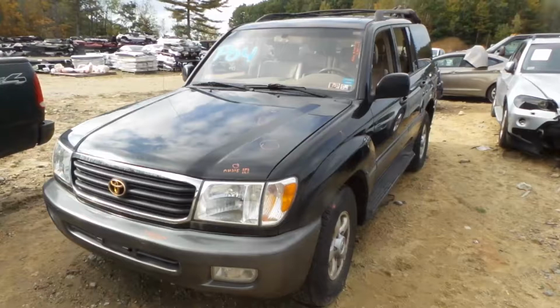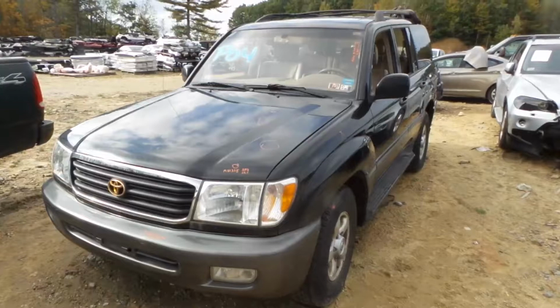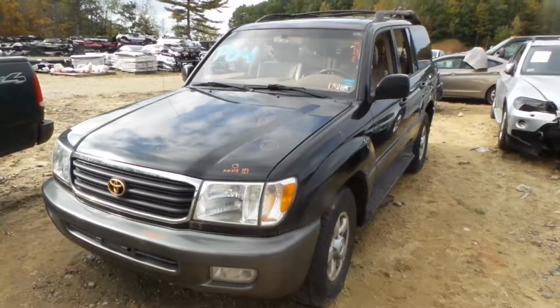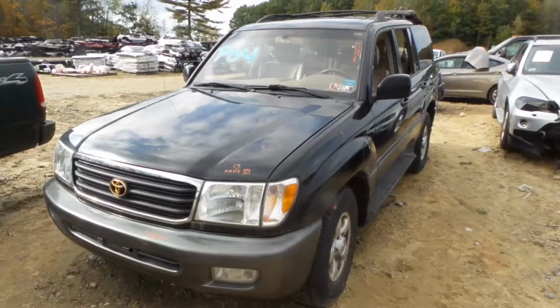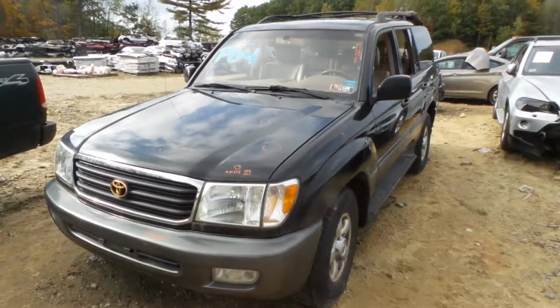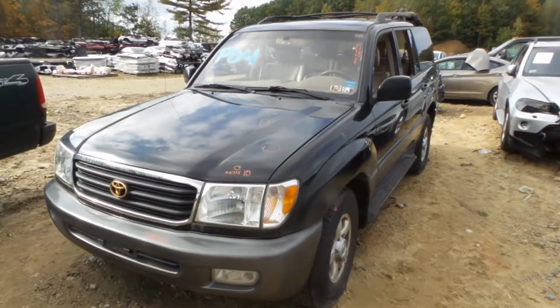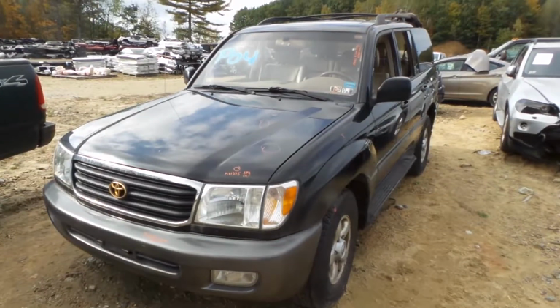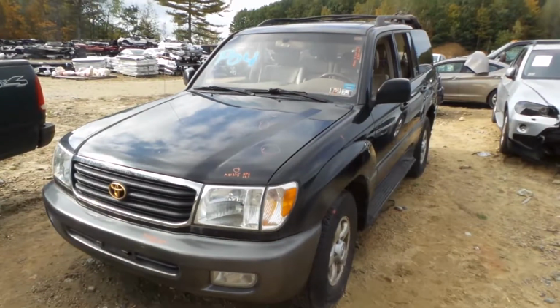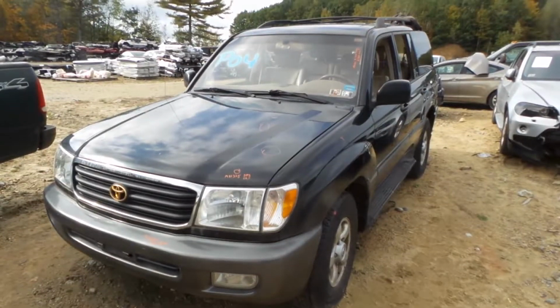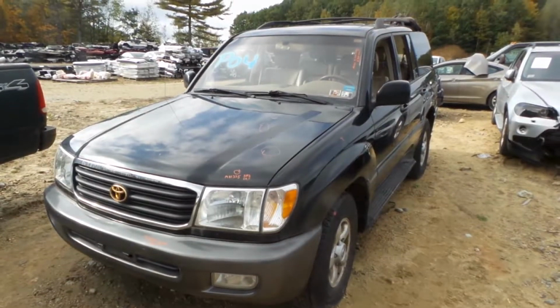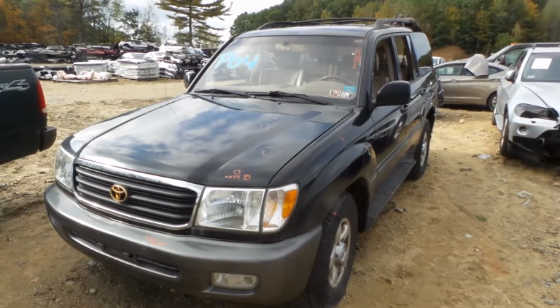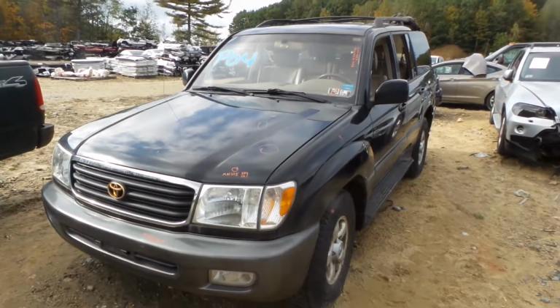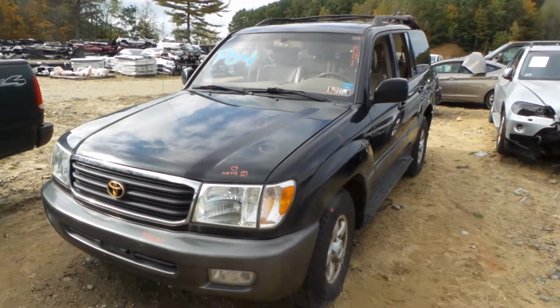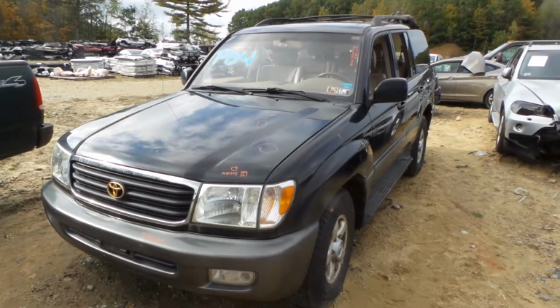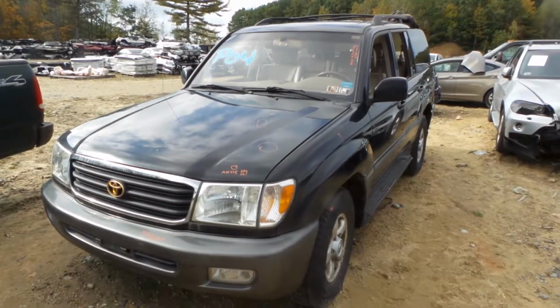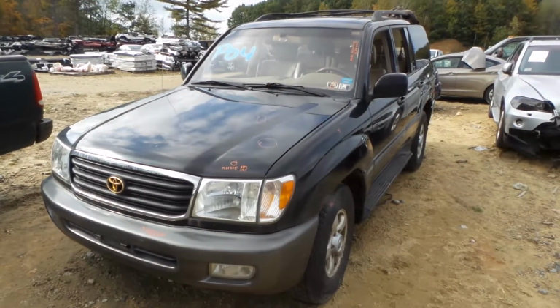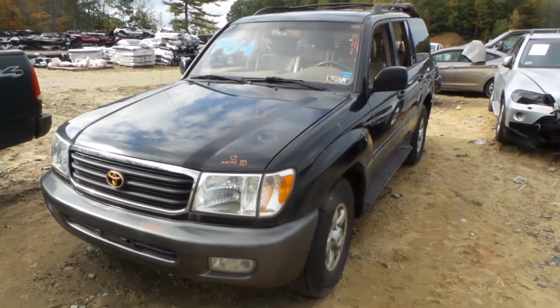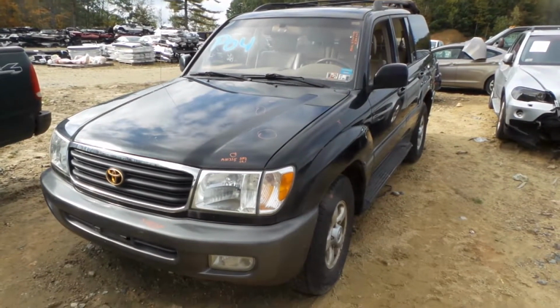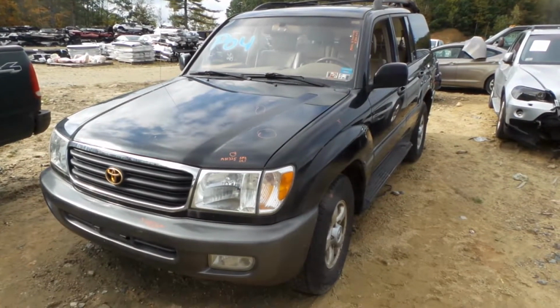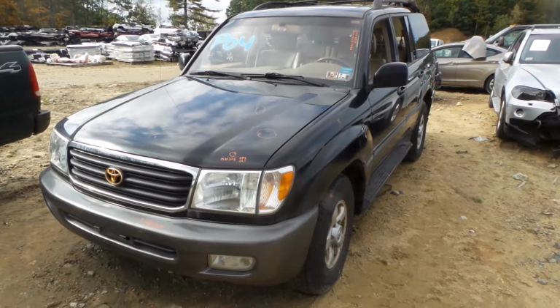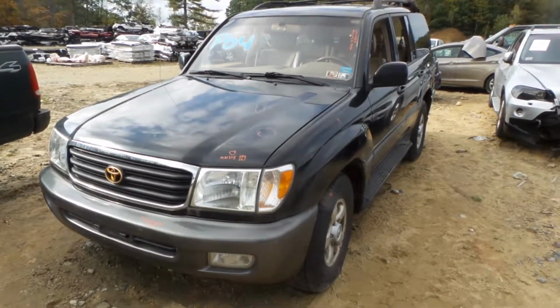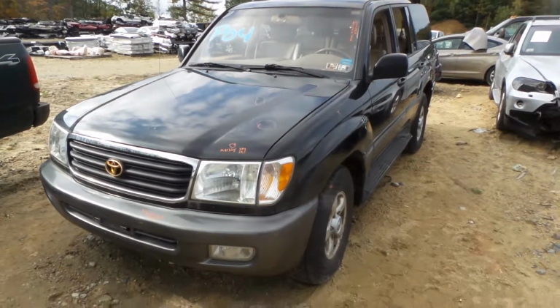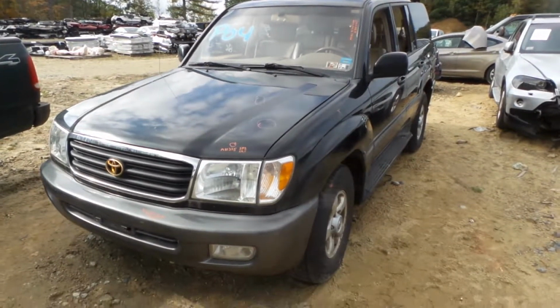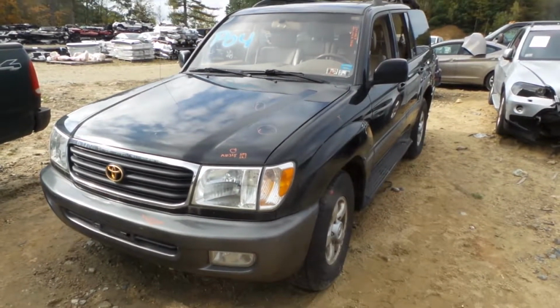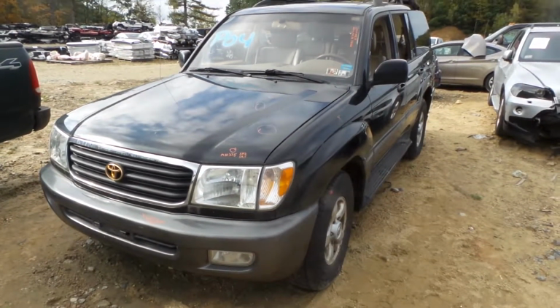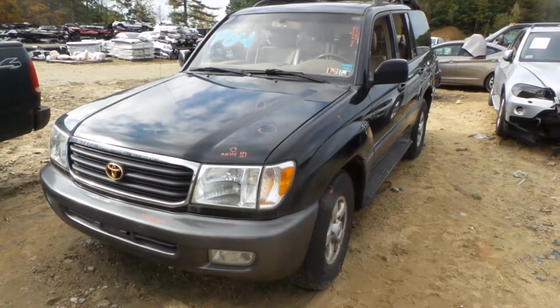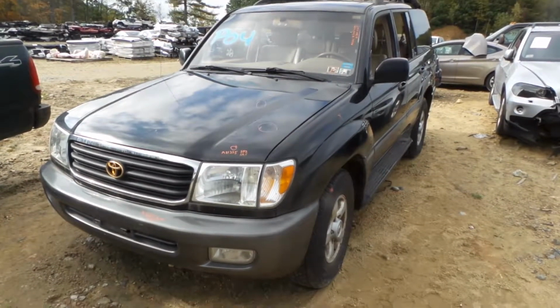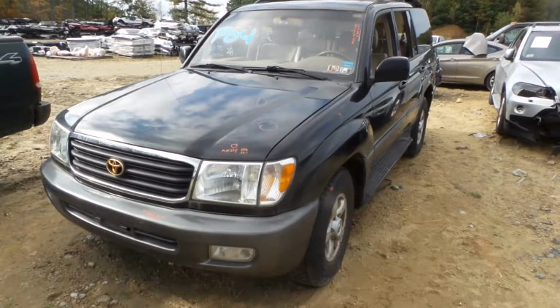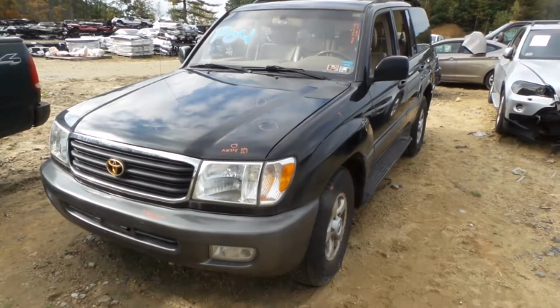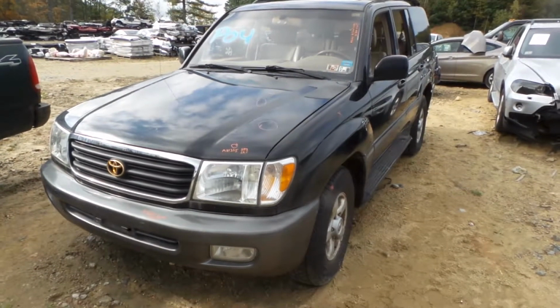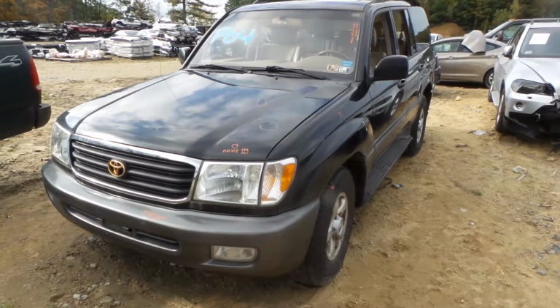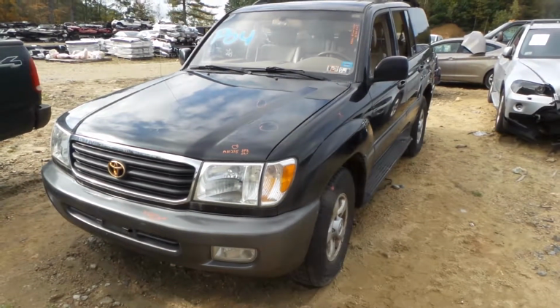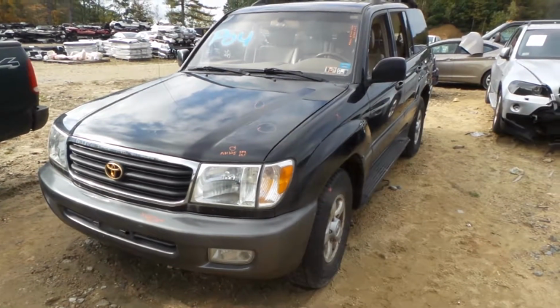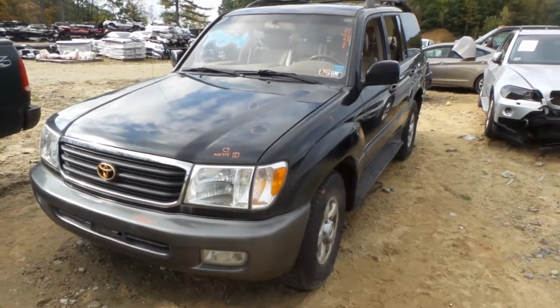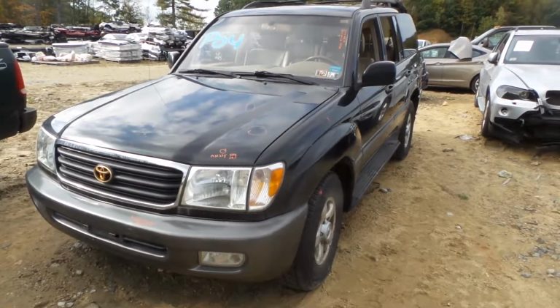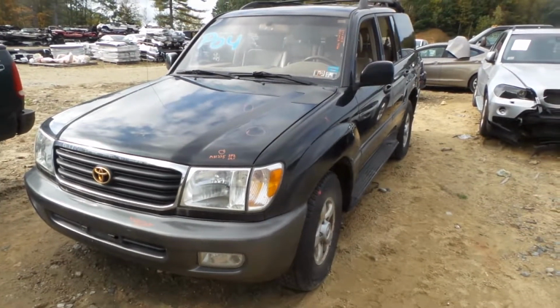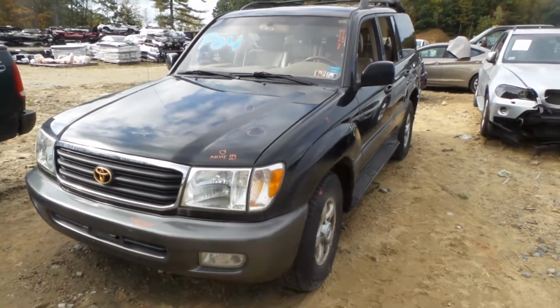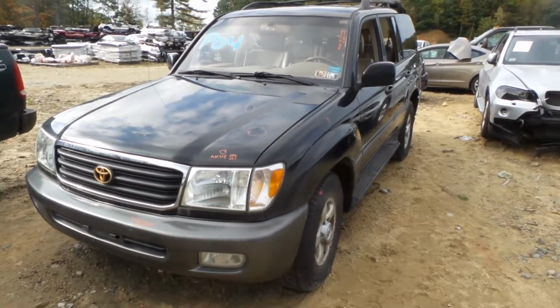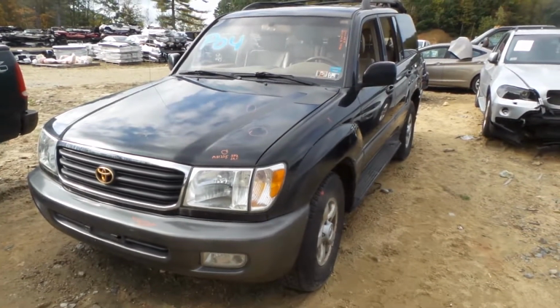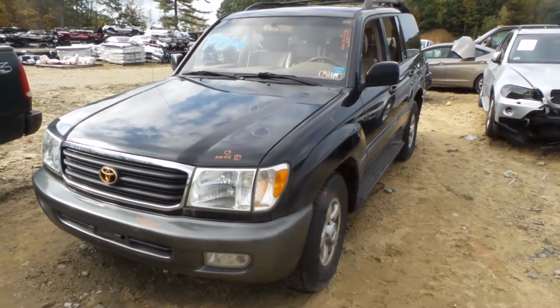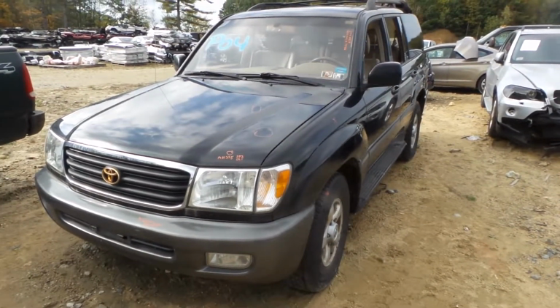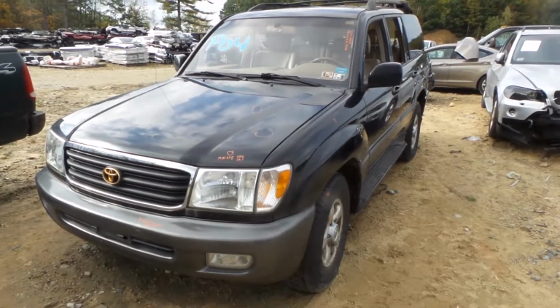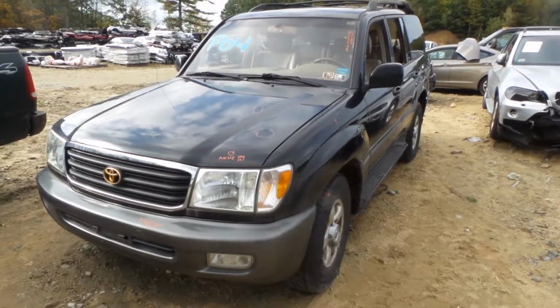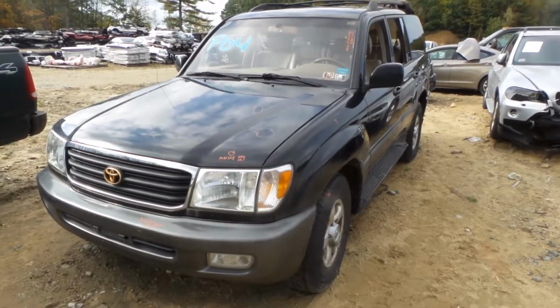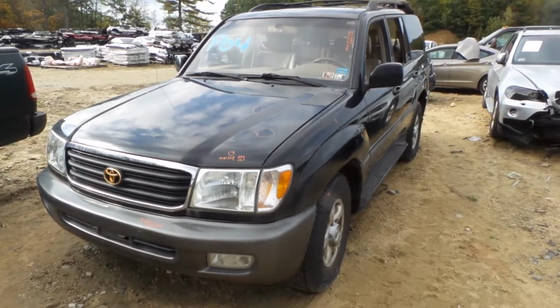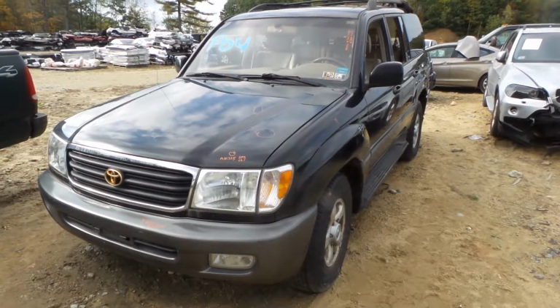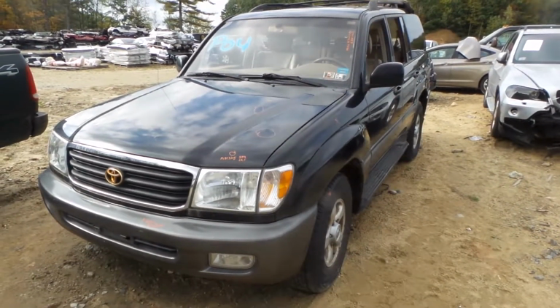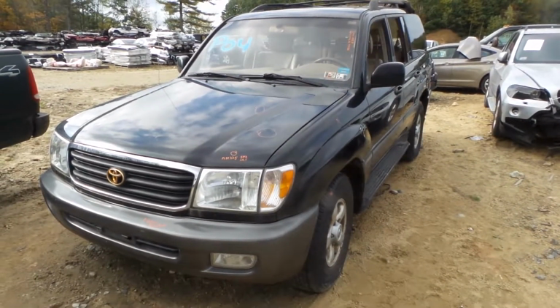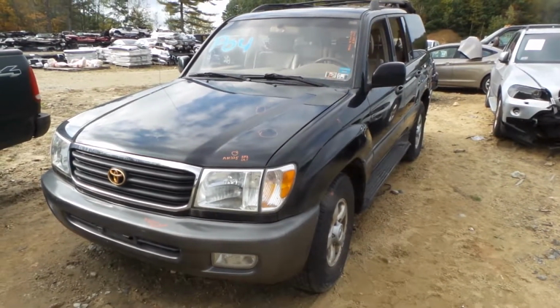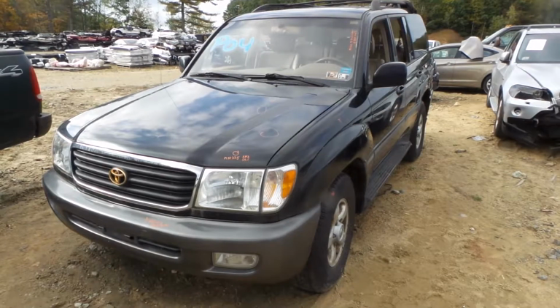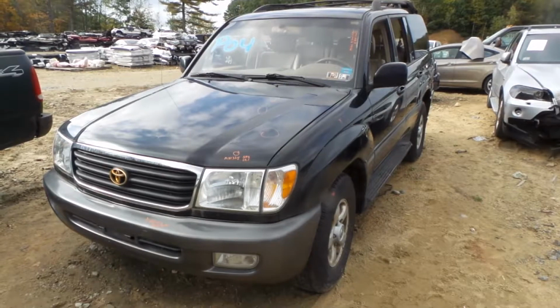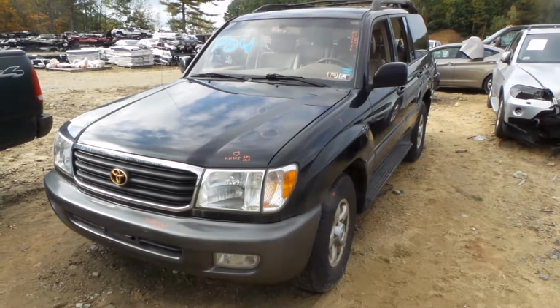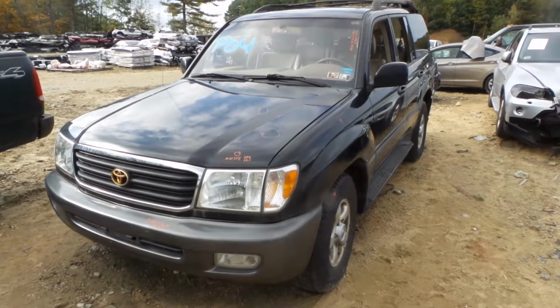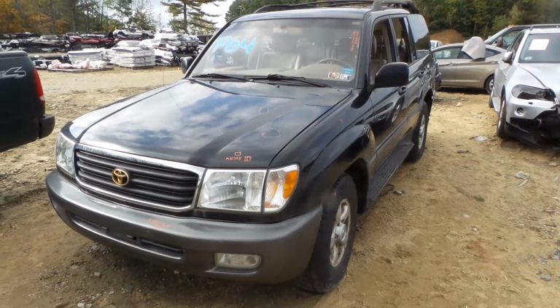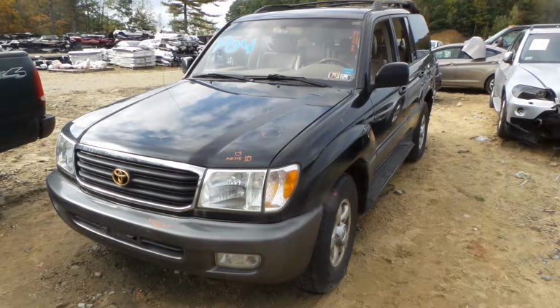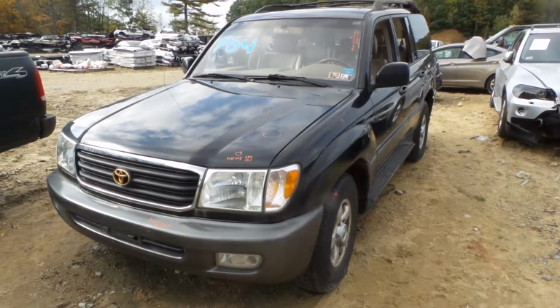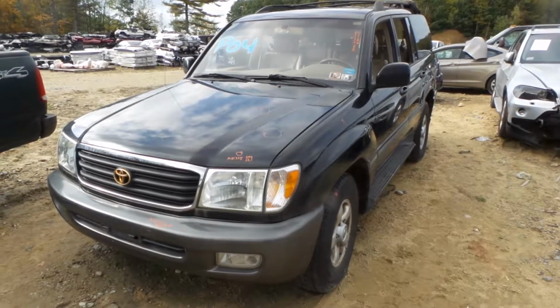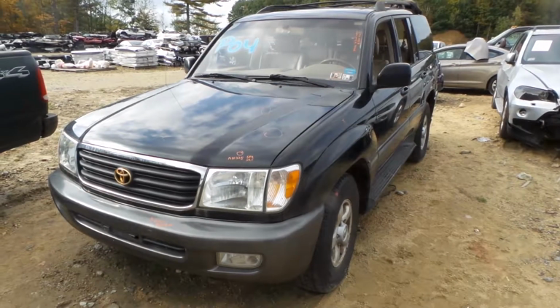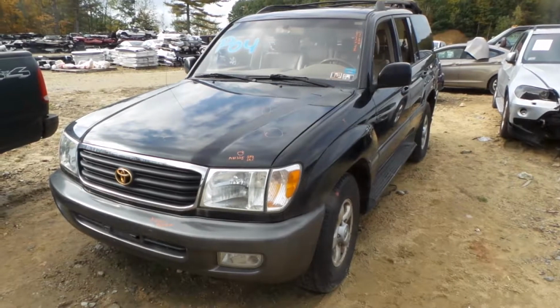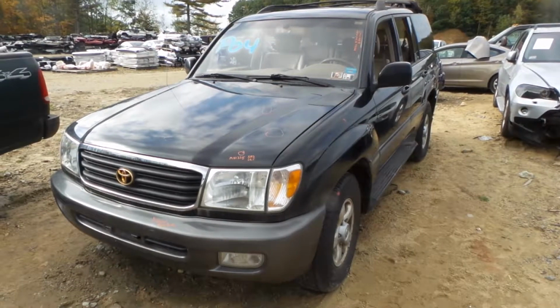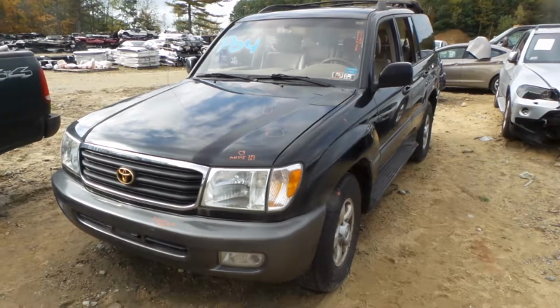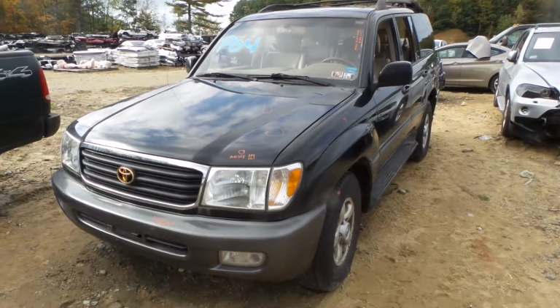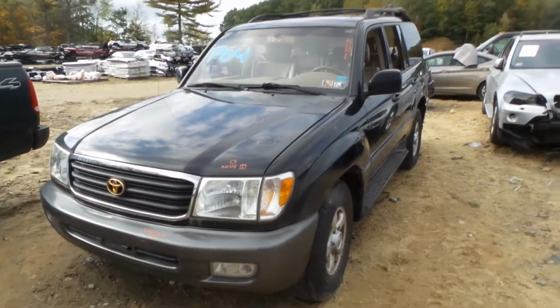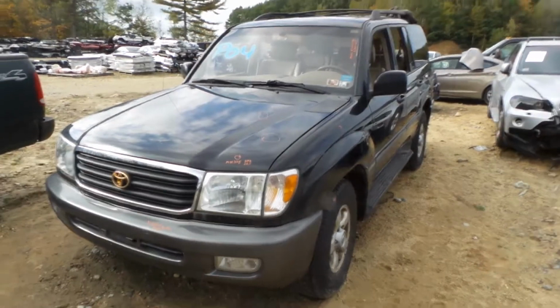Hi, it's Kyle with New England Auto and Truck Recyclers. Today we are parting out a 99 Toyota Land Cruiser, stock number 81225.